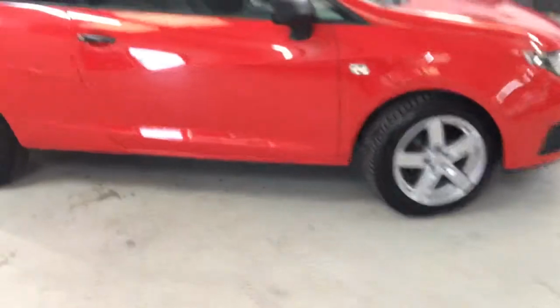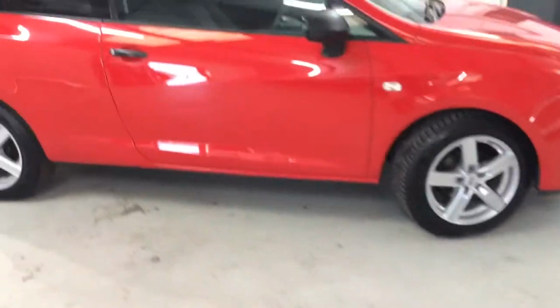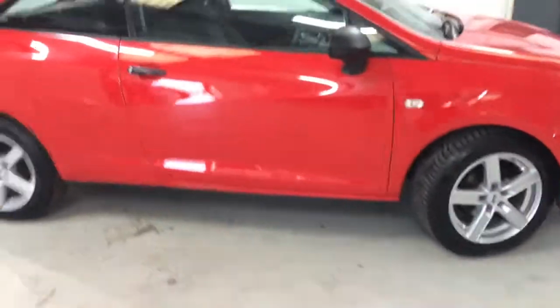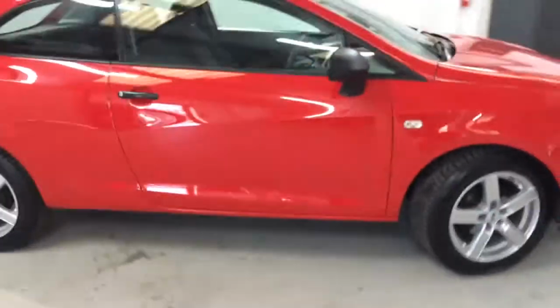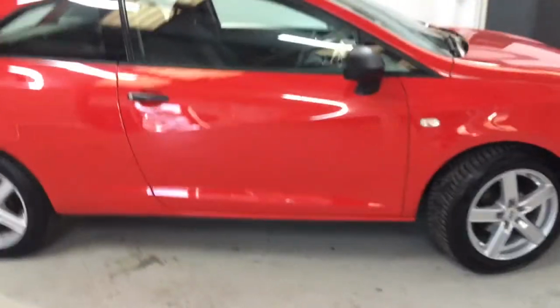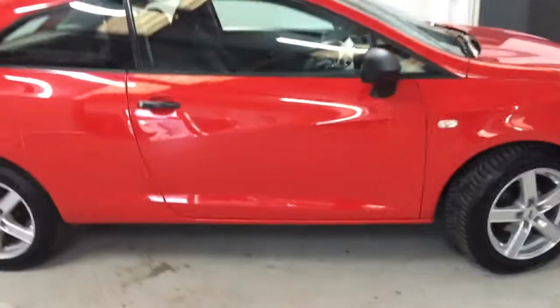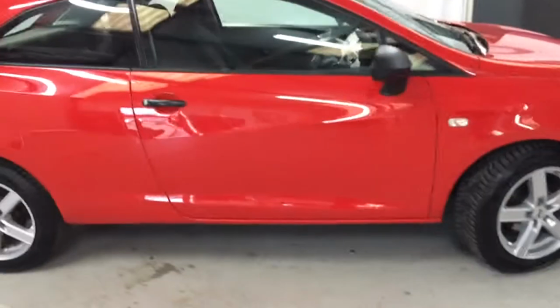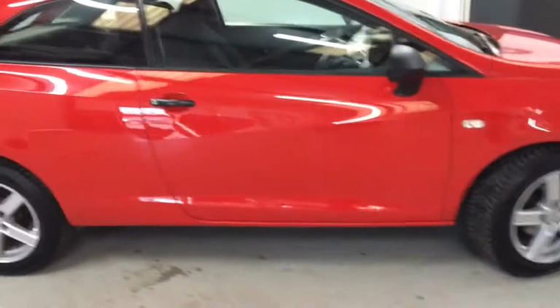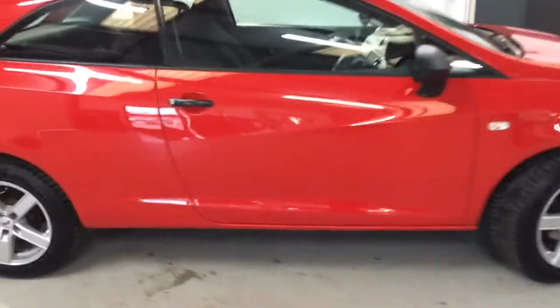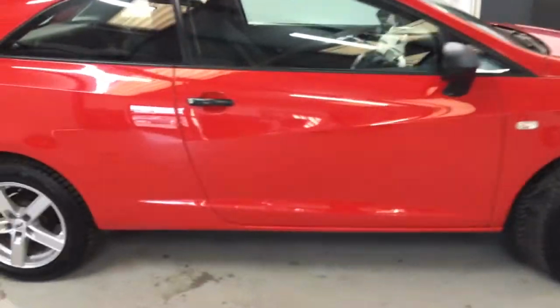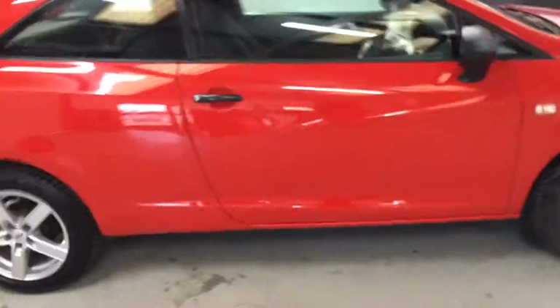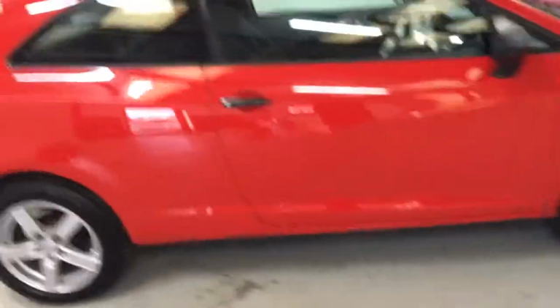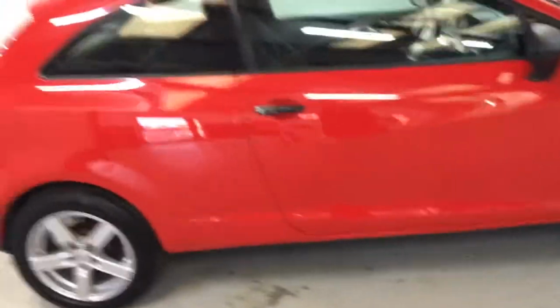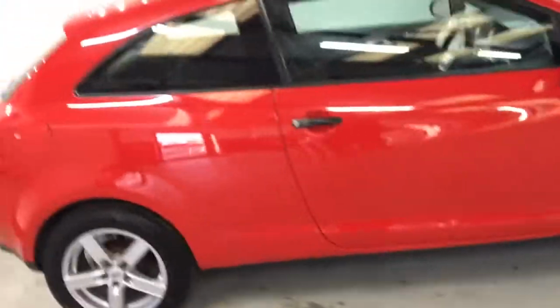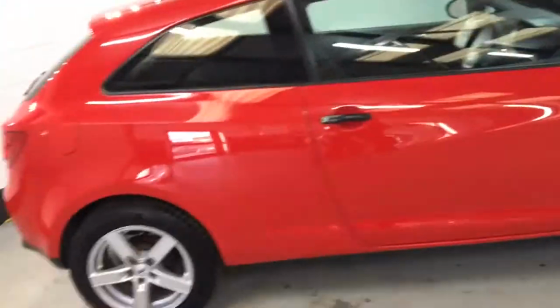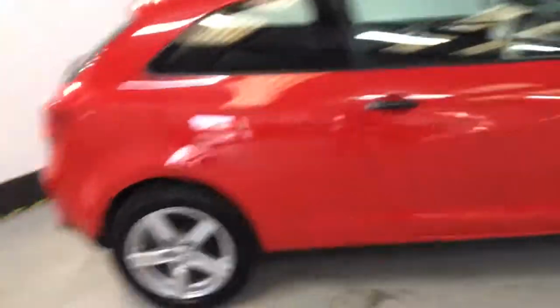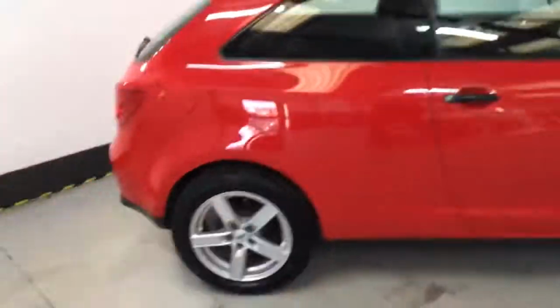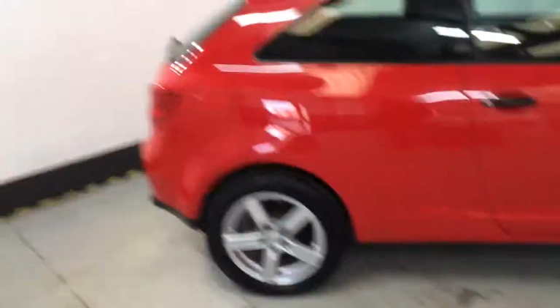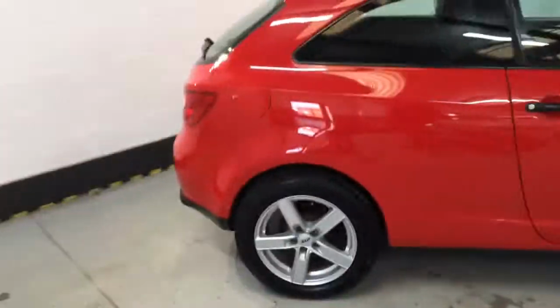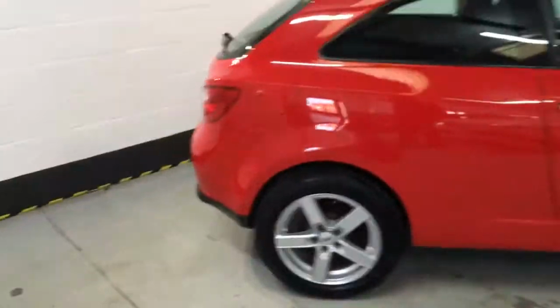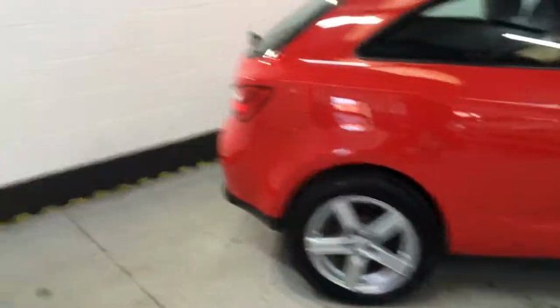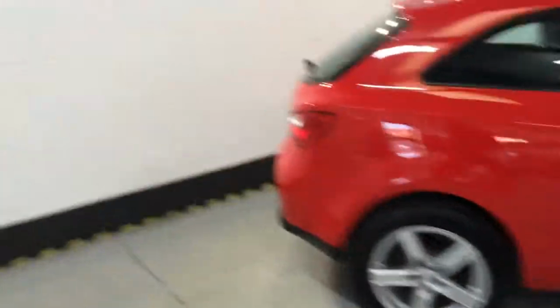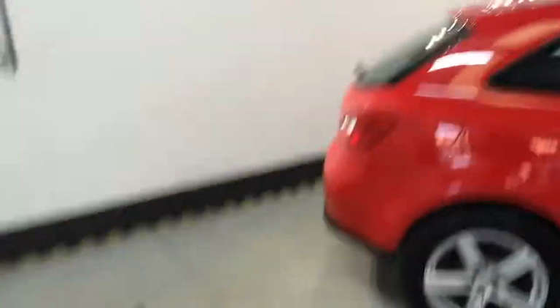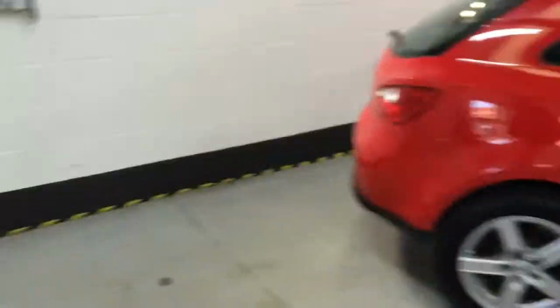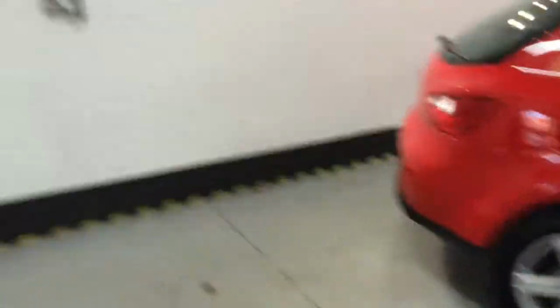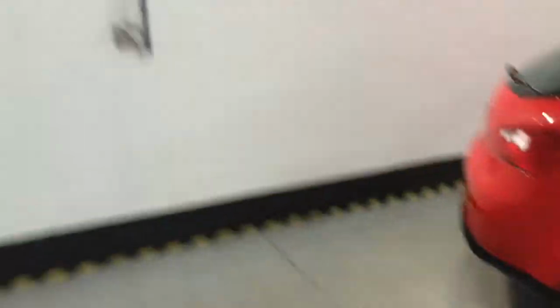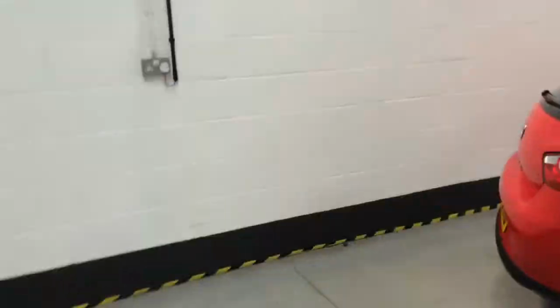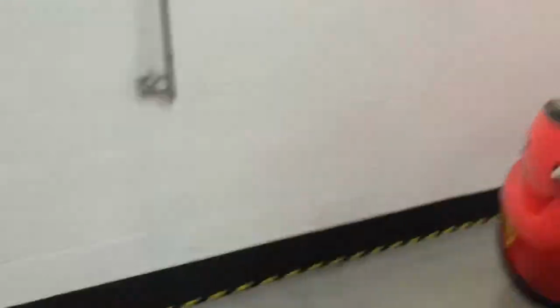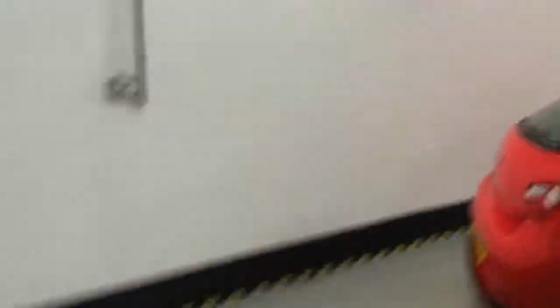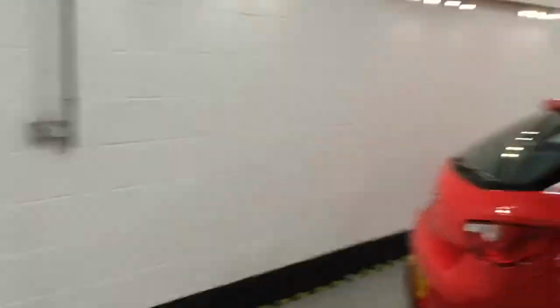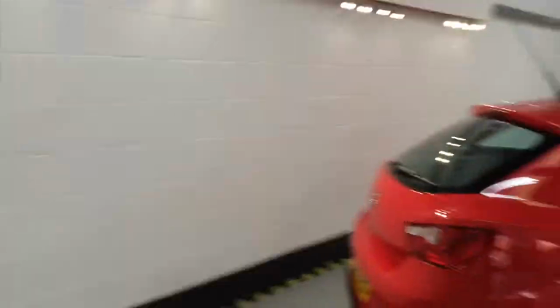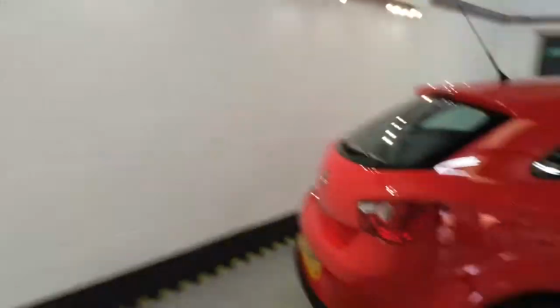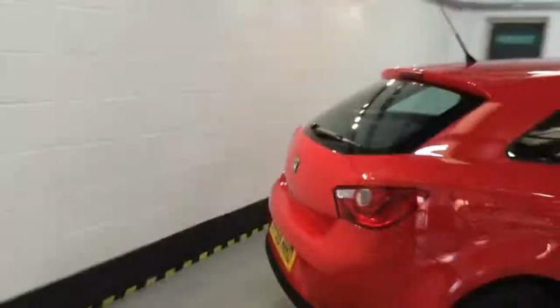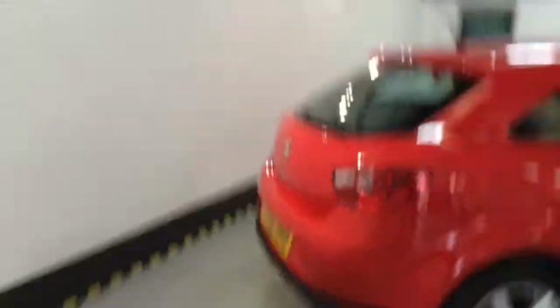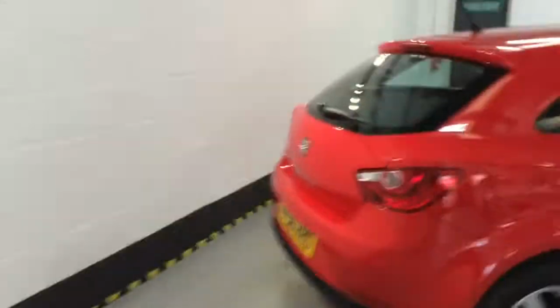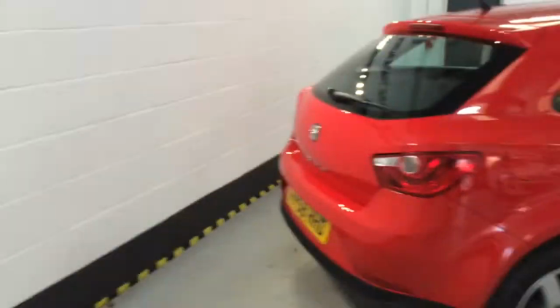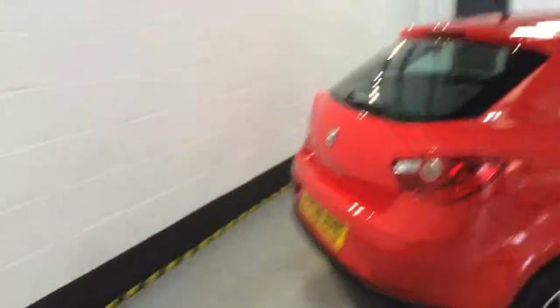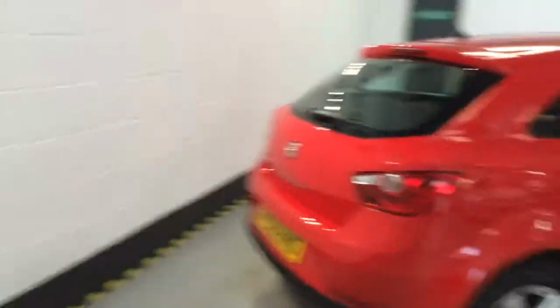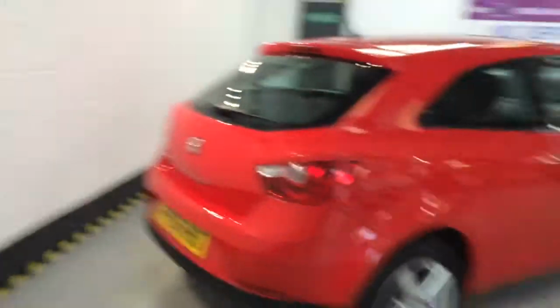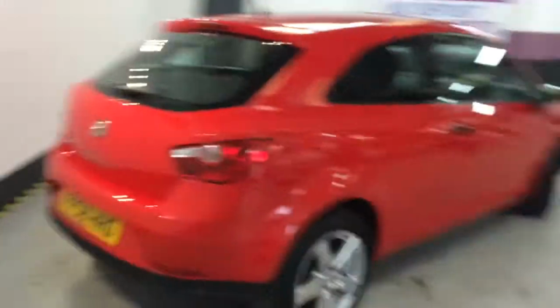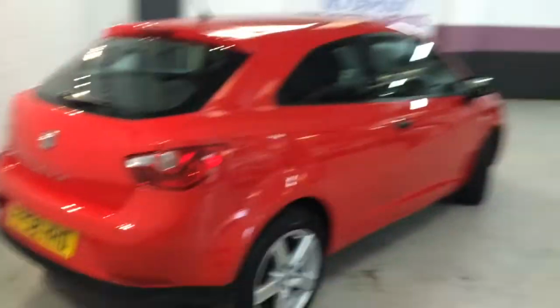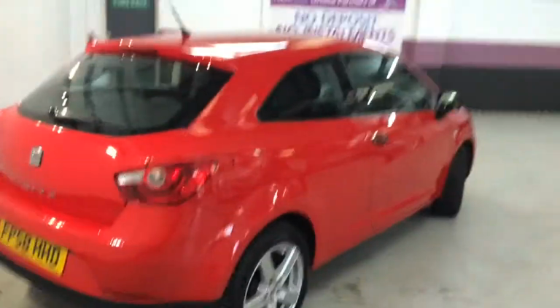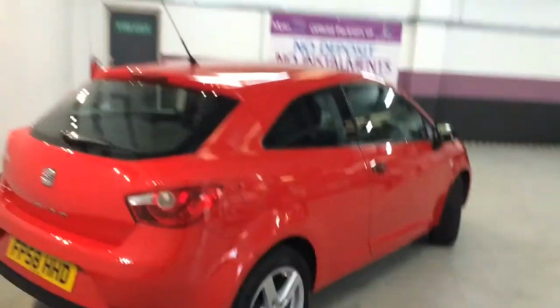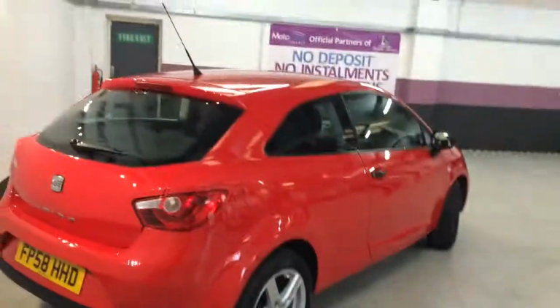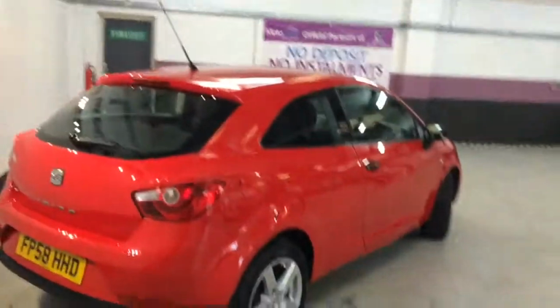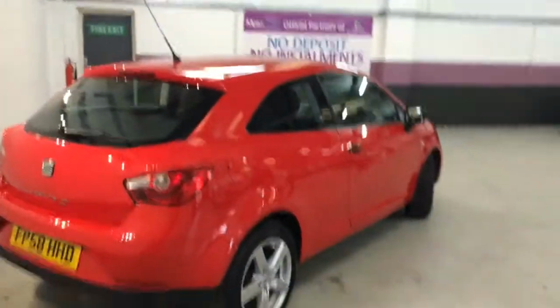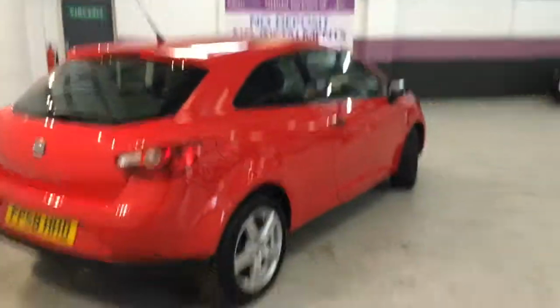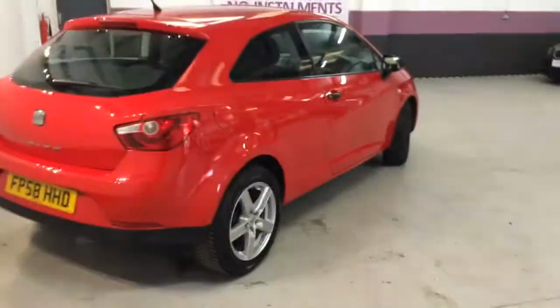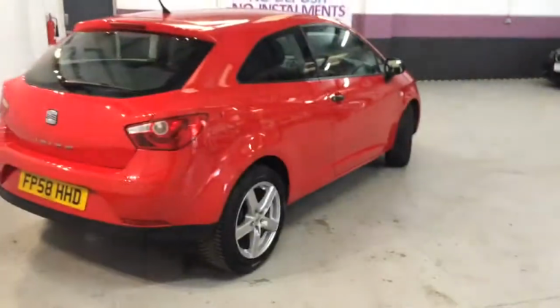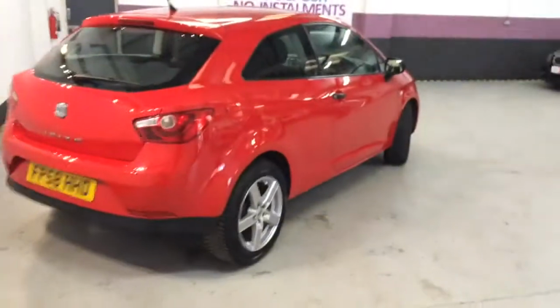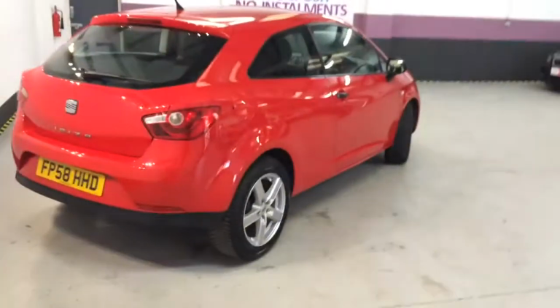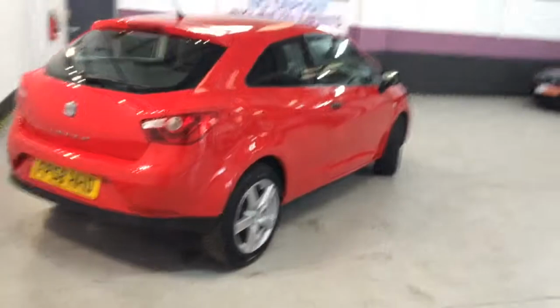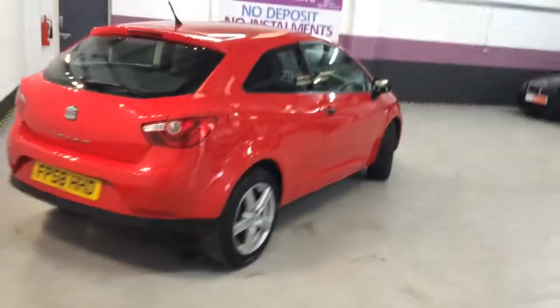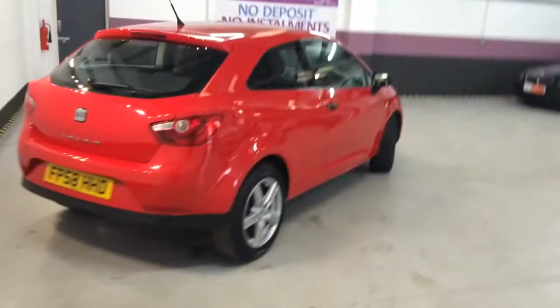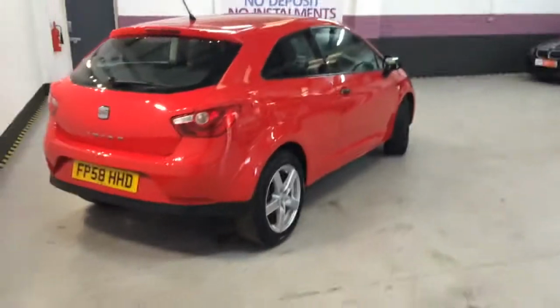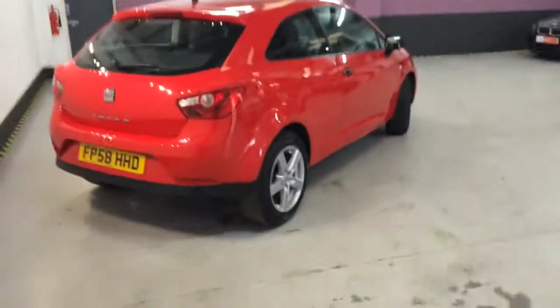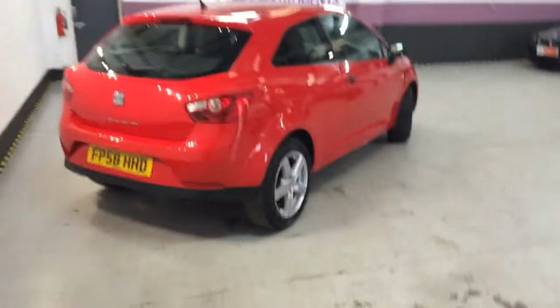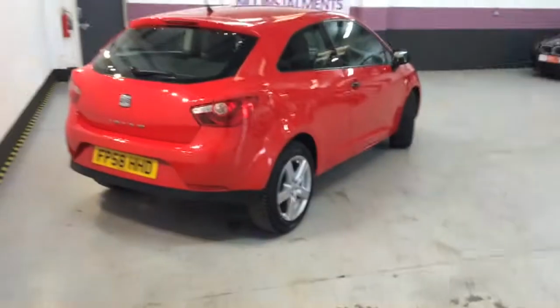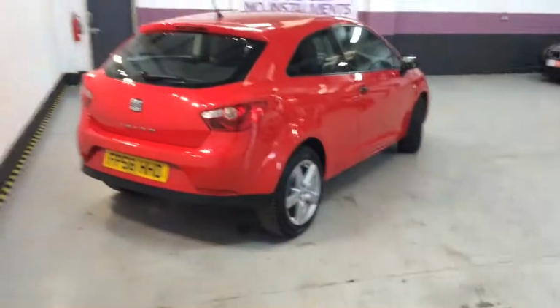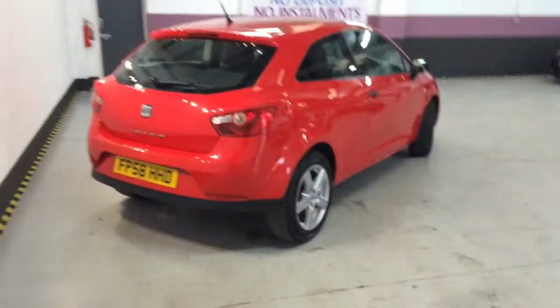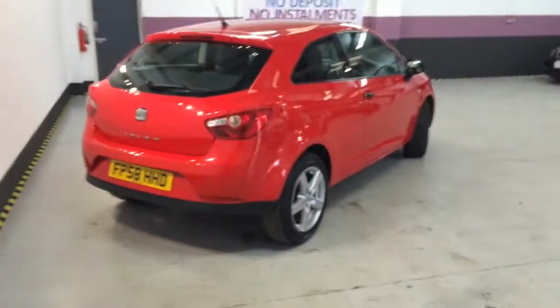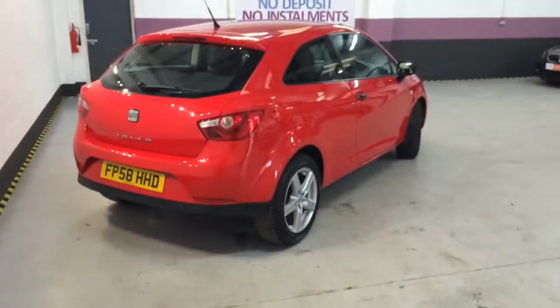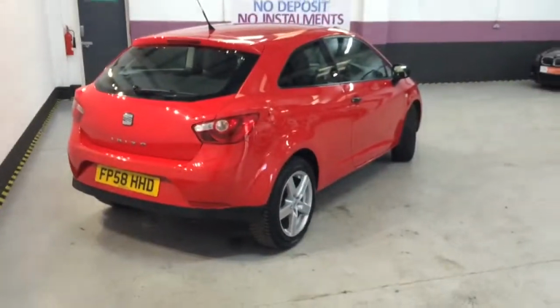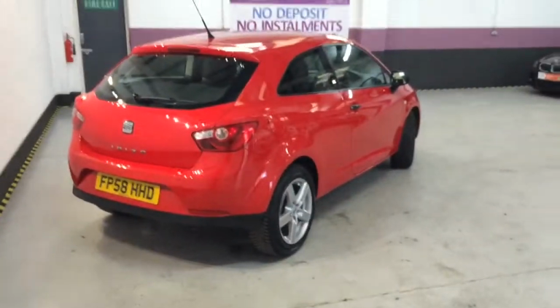No curb marks on this one at all. Good tires all the way around — in fact they look as good as brand new.